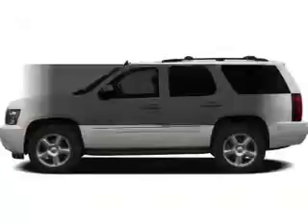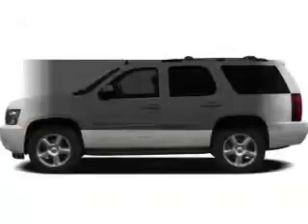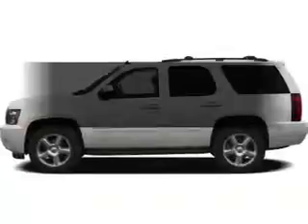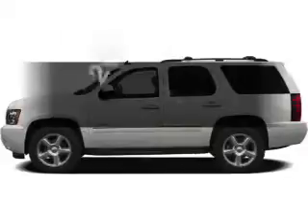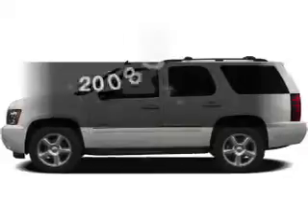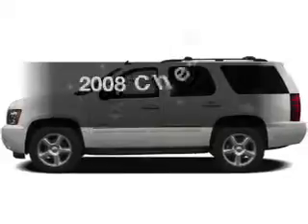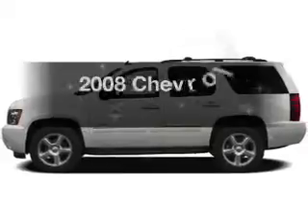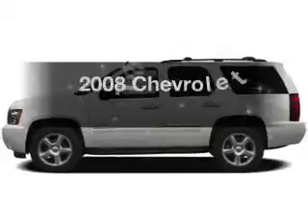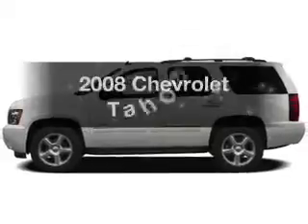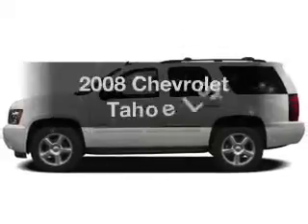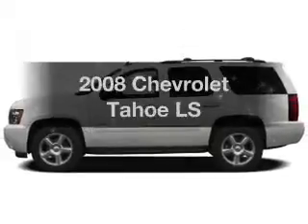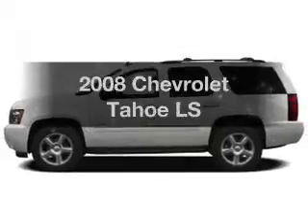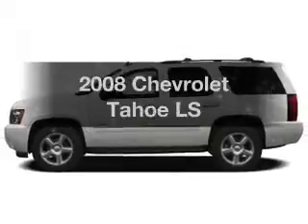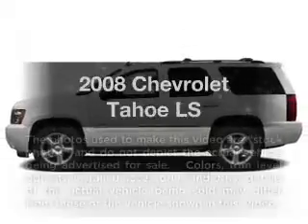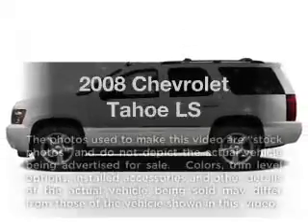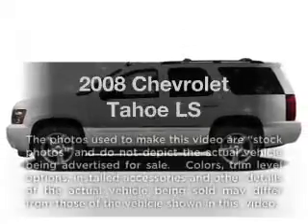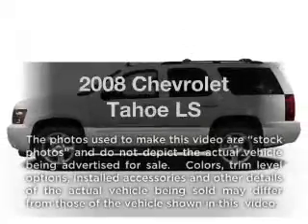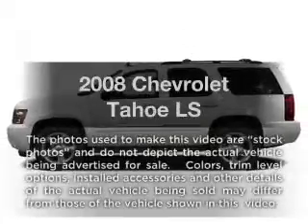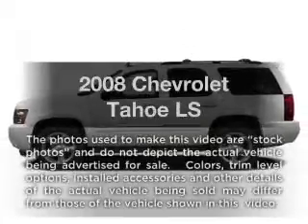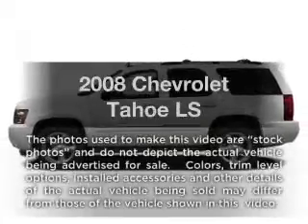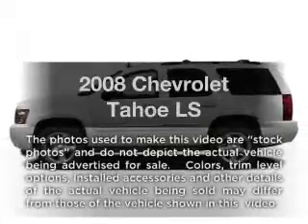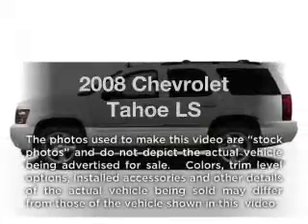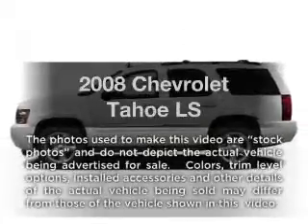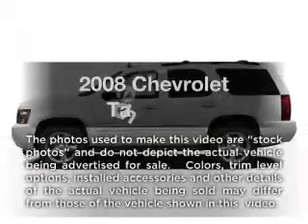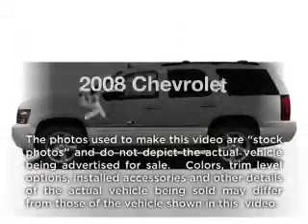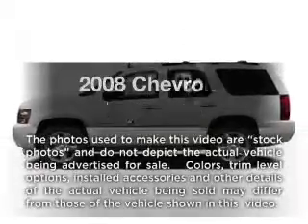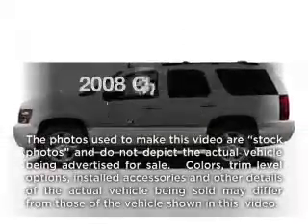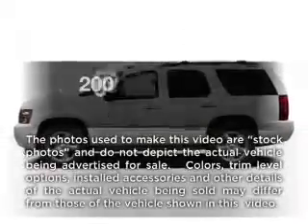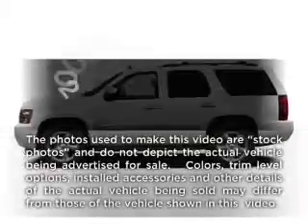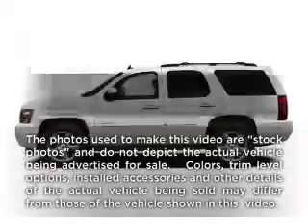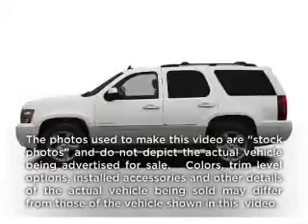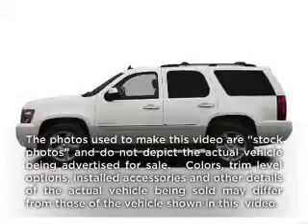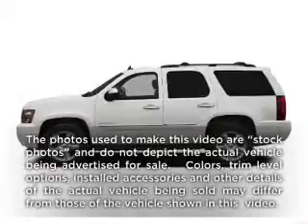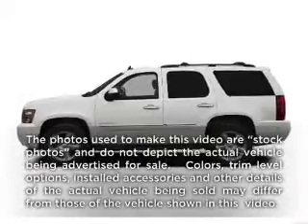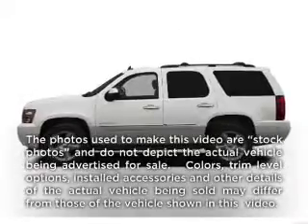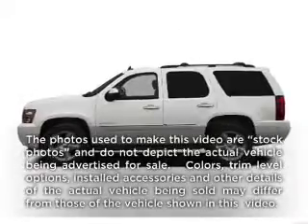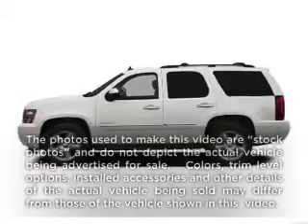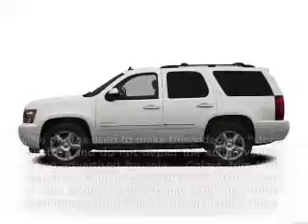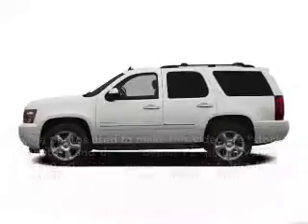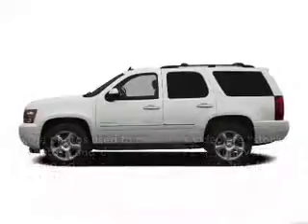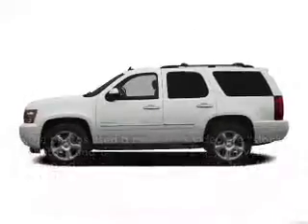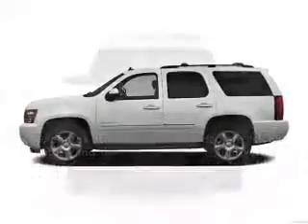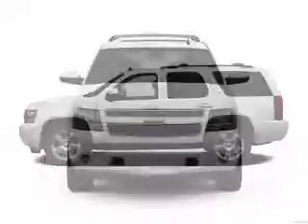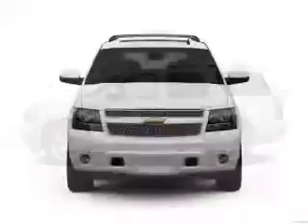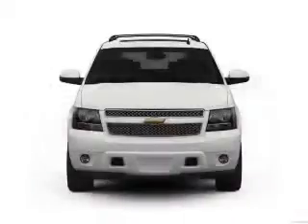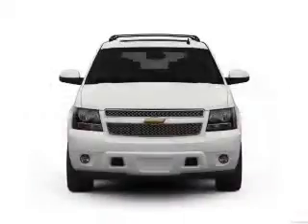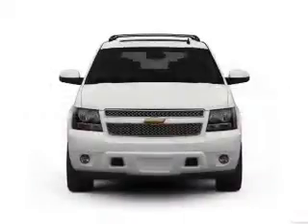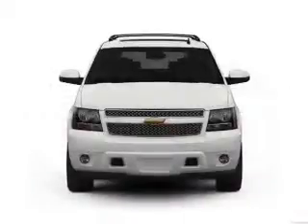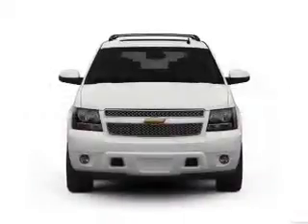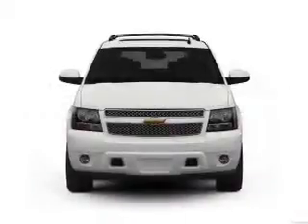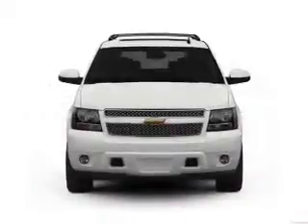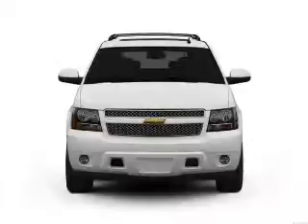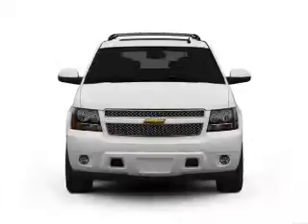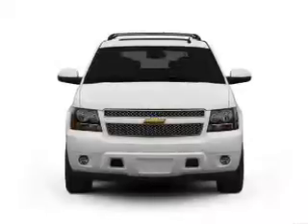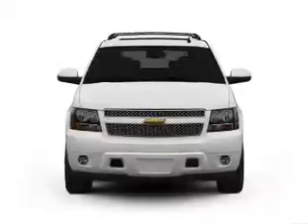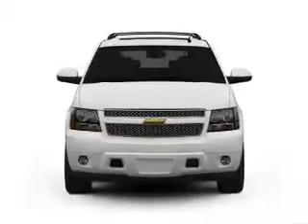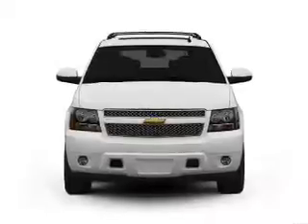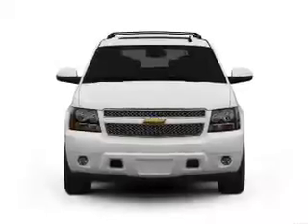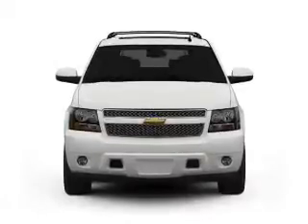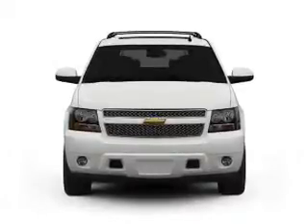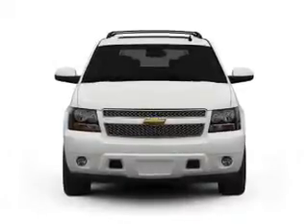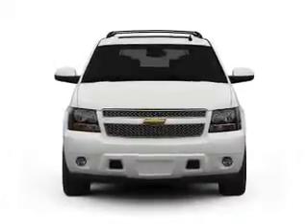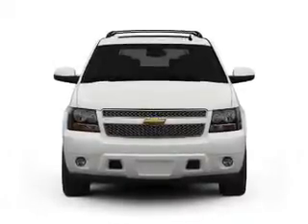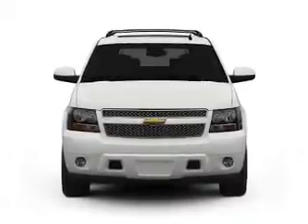Get noticed in this 2008 Chevrolet Tahoe. If you're looking for an automobile with great attributes, look no further.